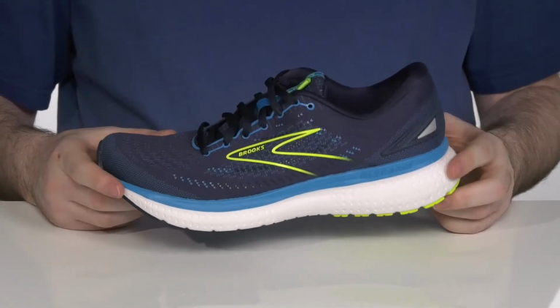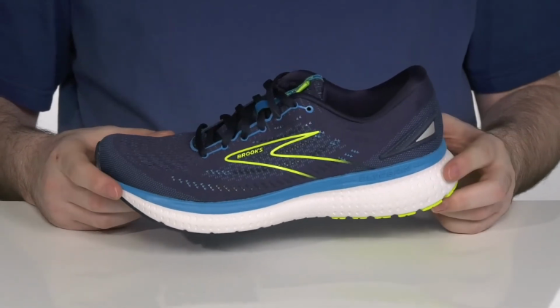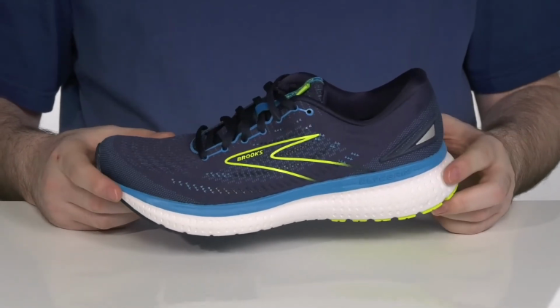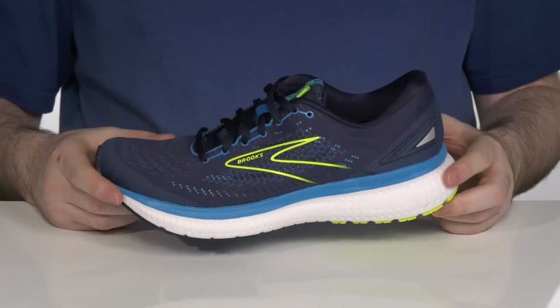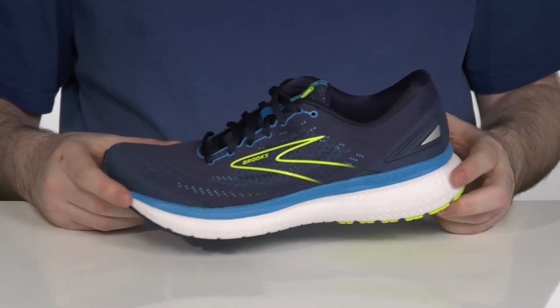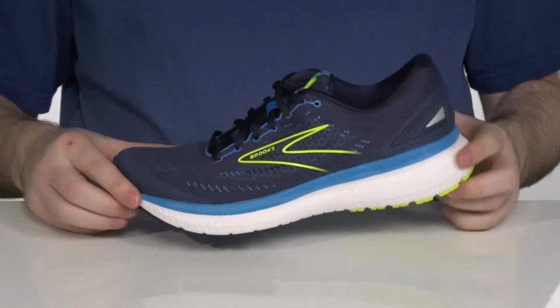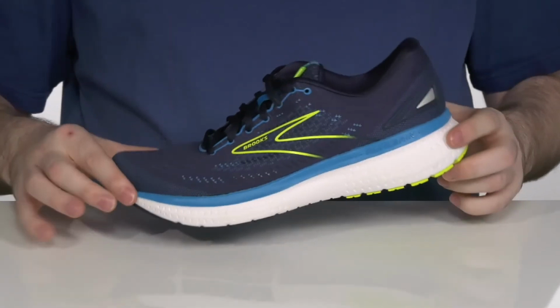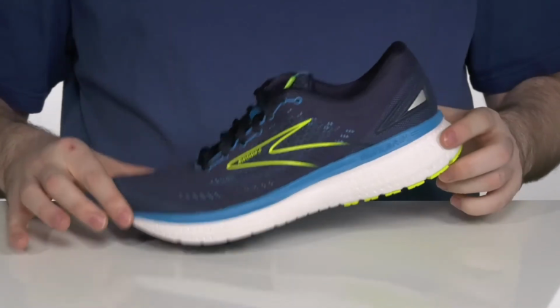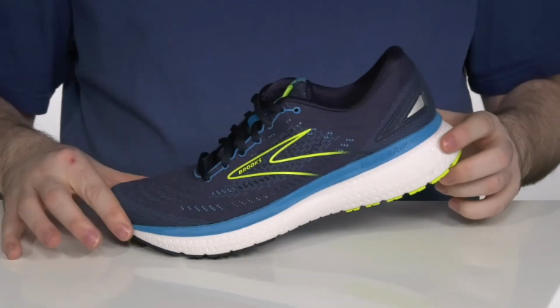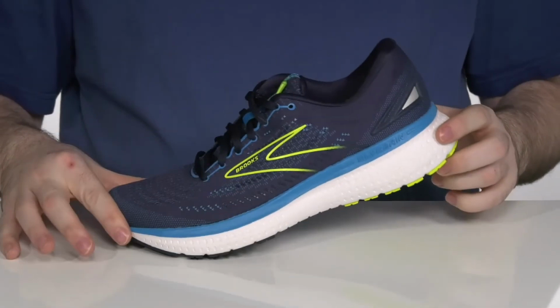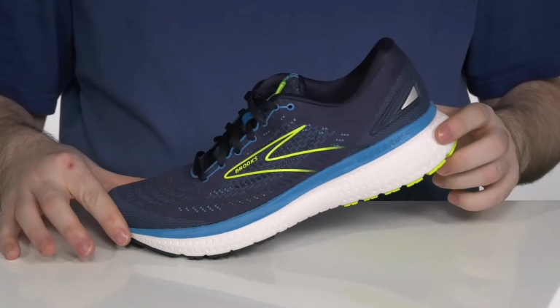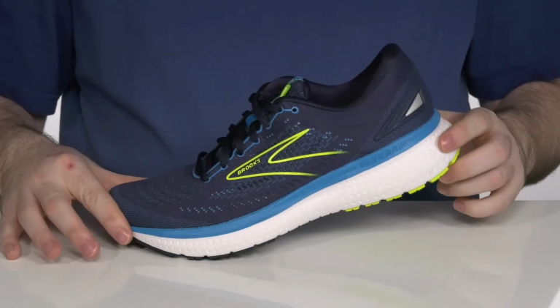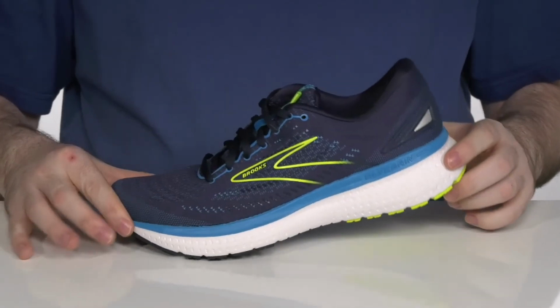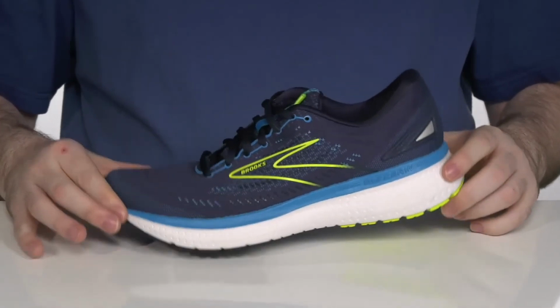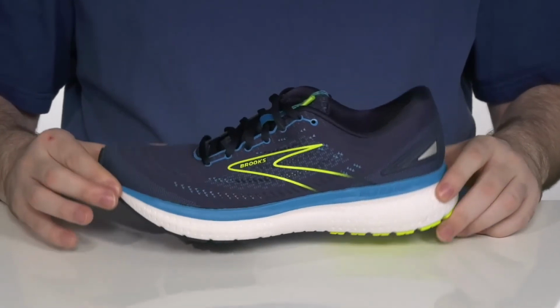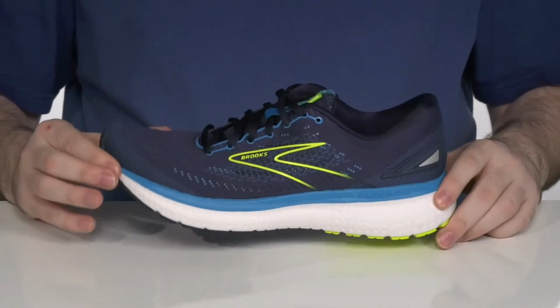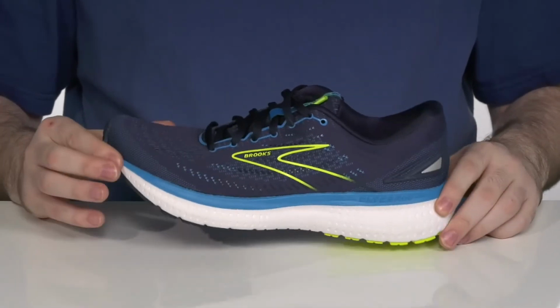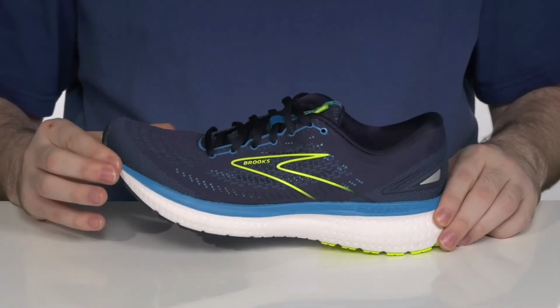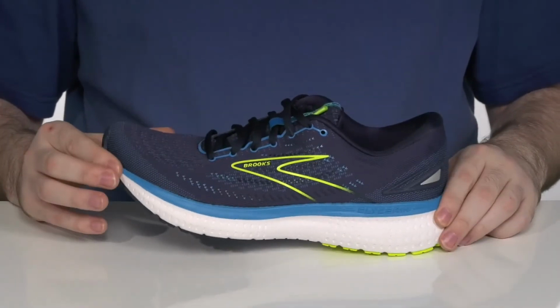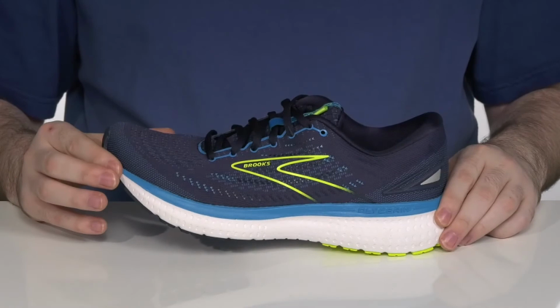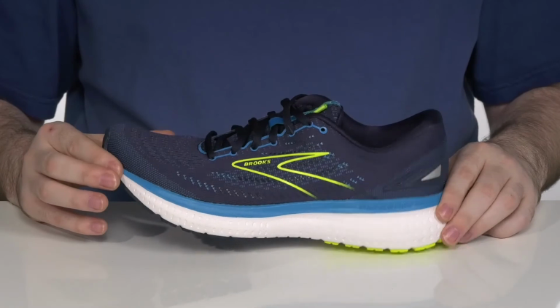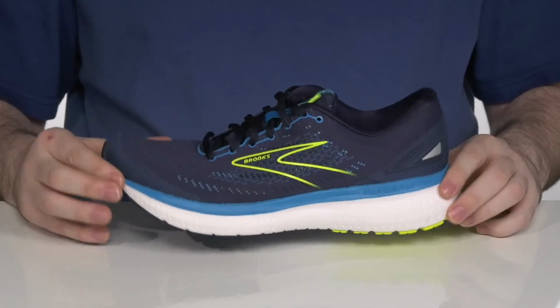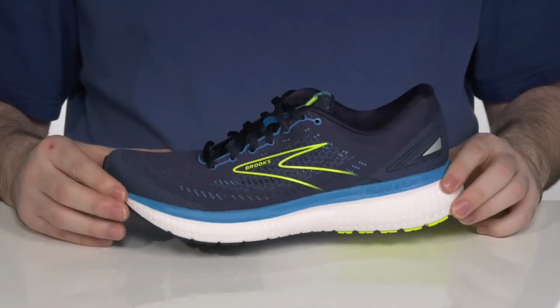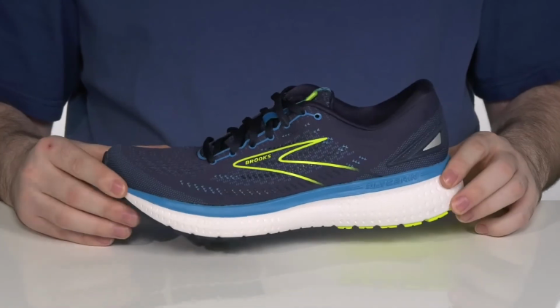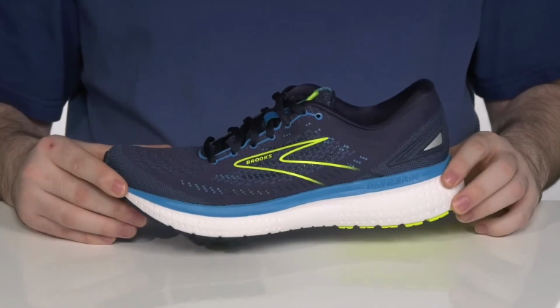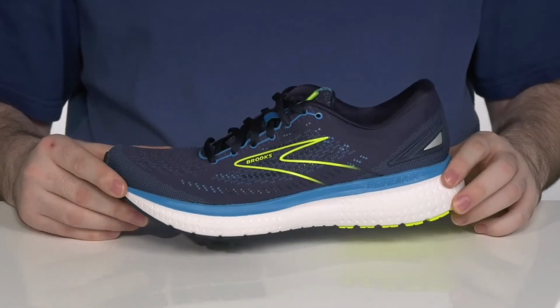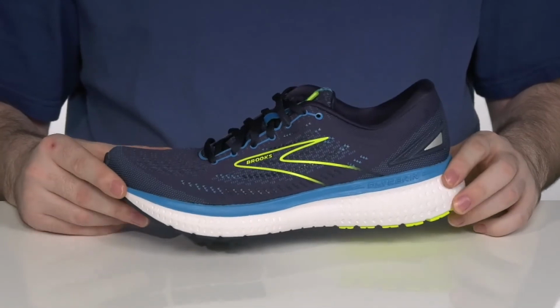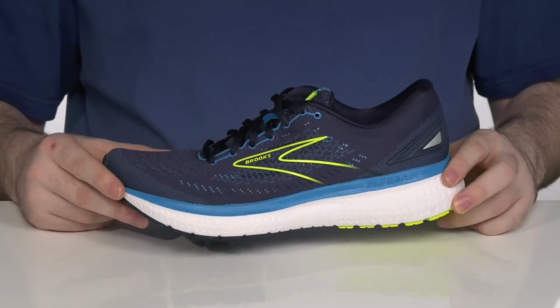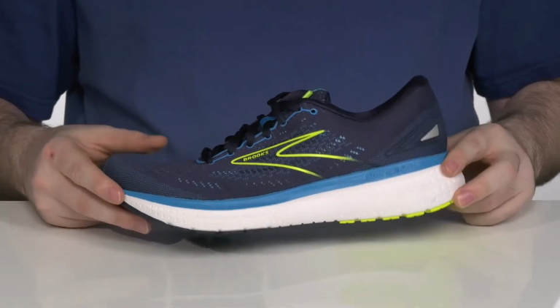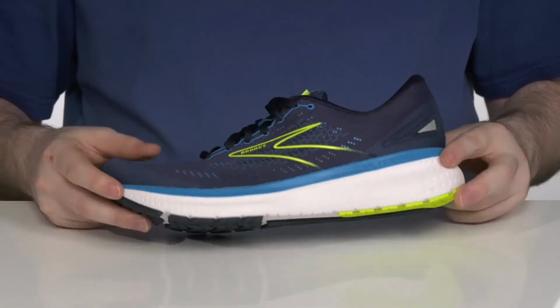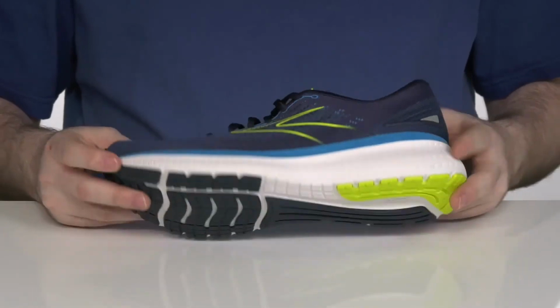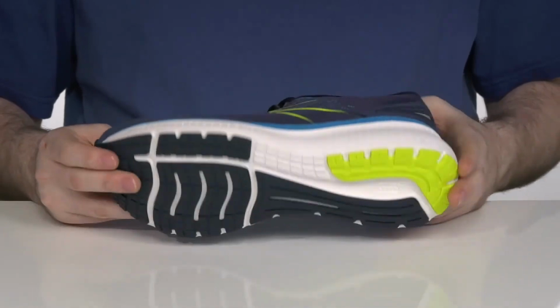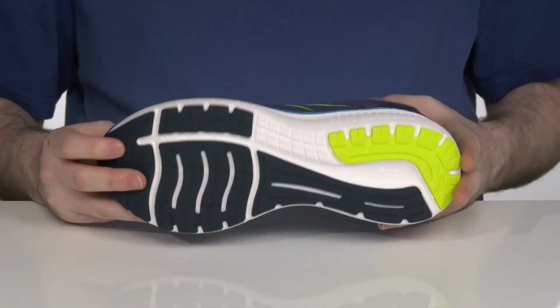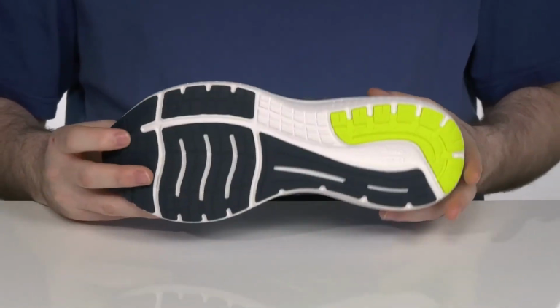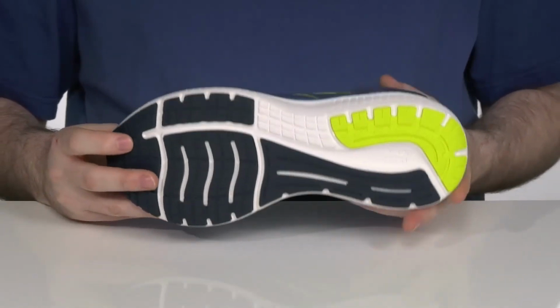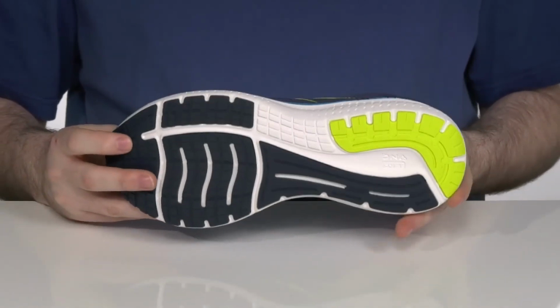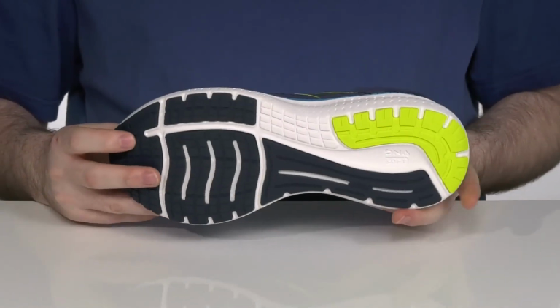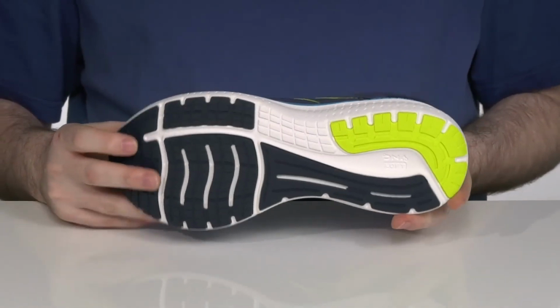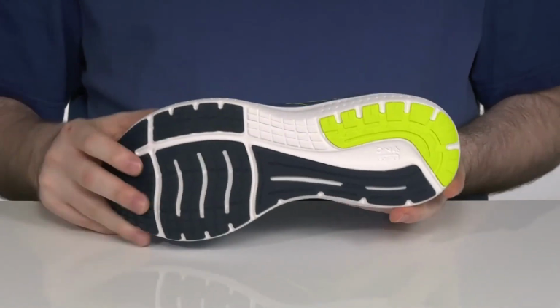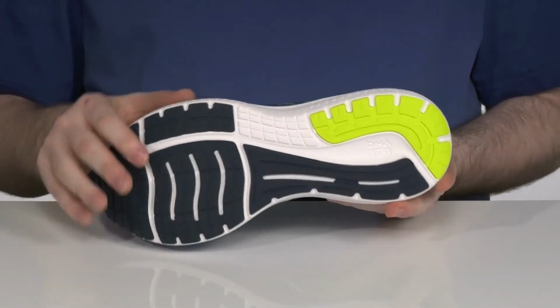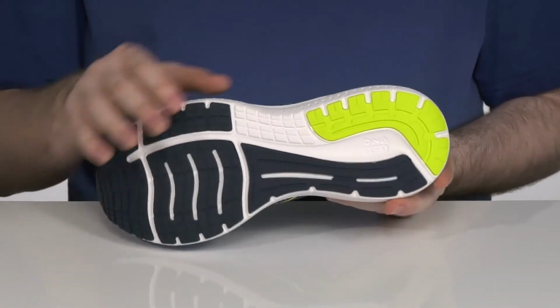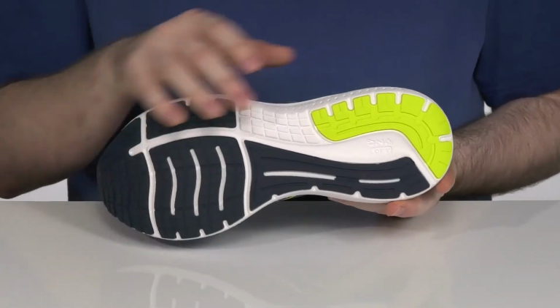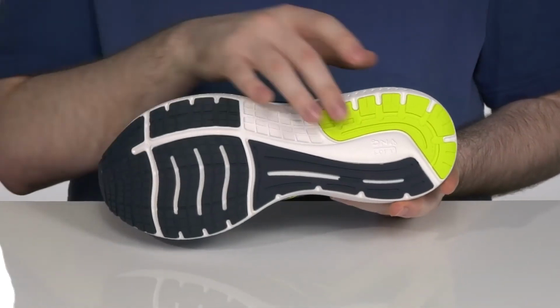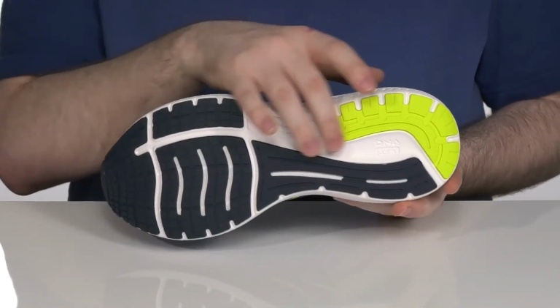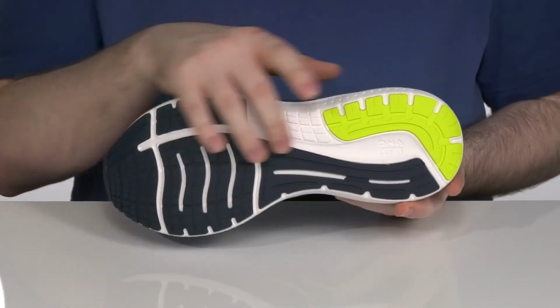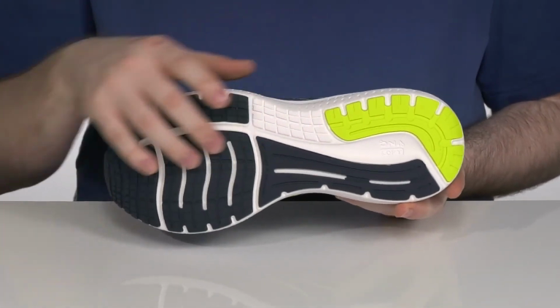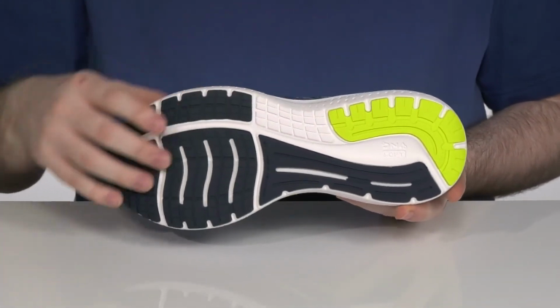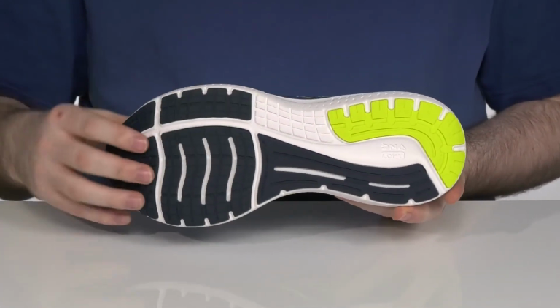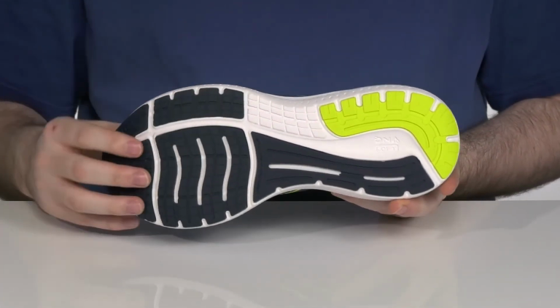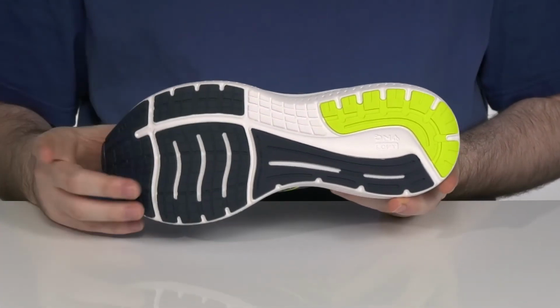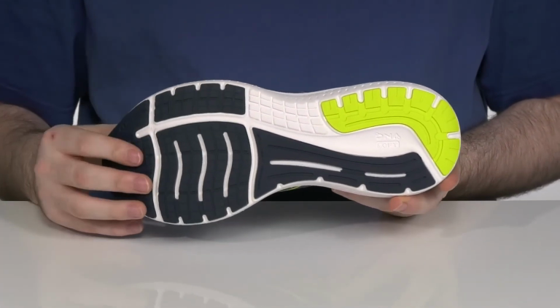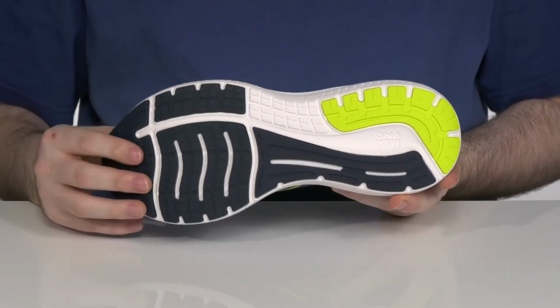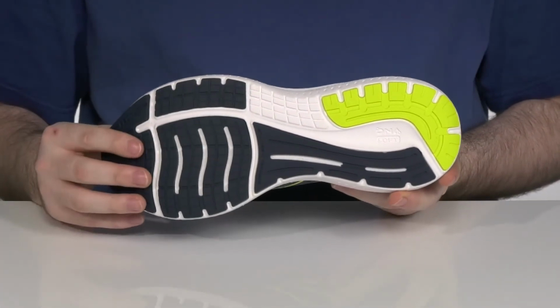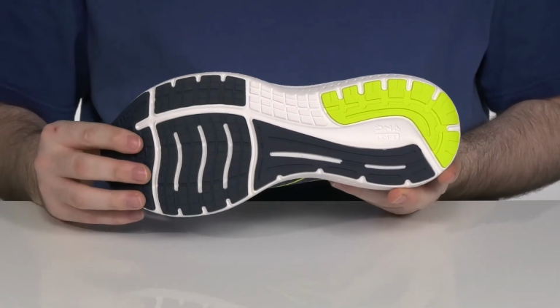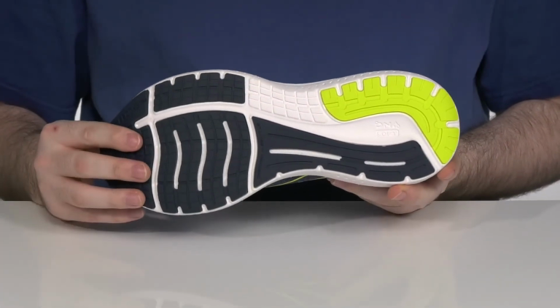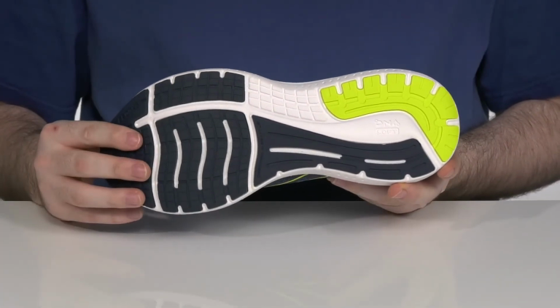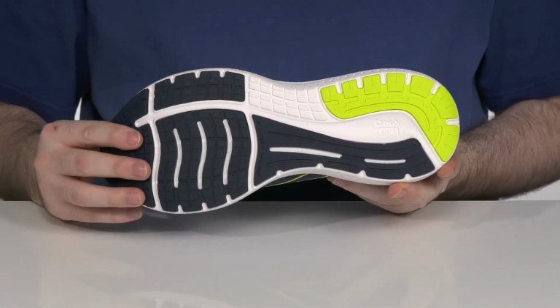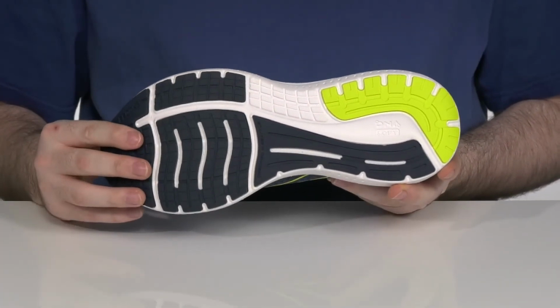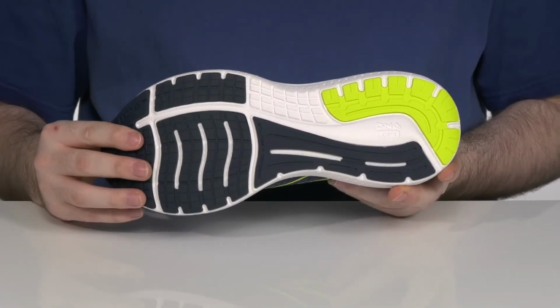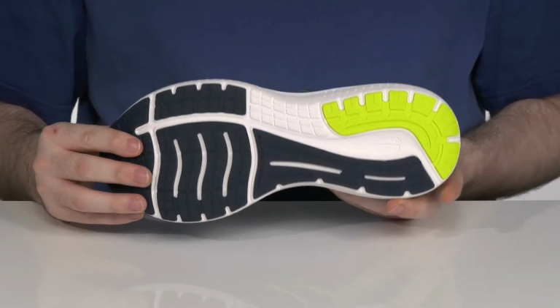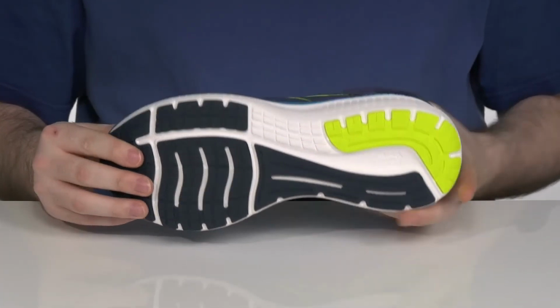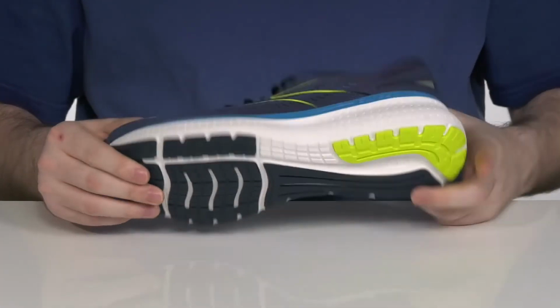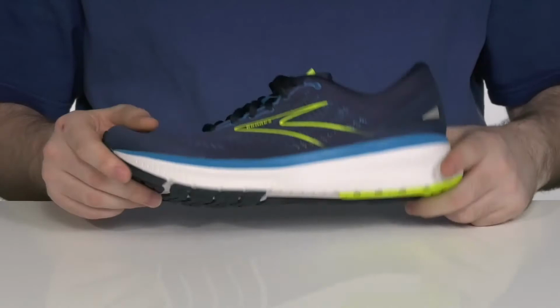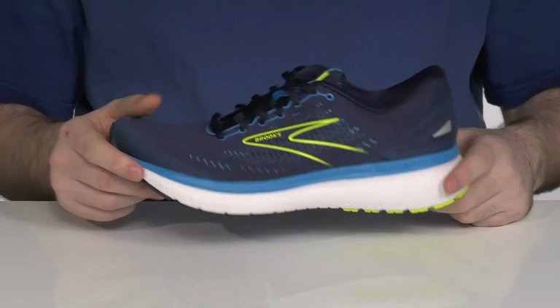It's also going to make that heel-to-toe transition feel seamless, and it all sits on top of a very durable and reliable rubber treaded outsole.